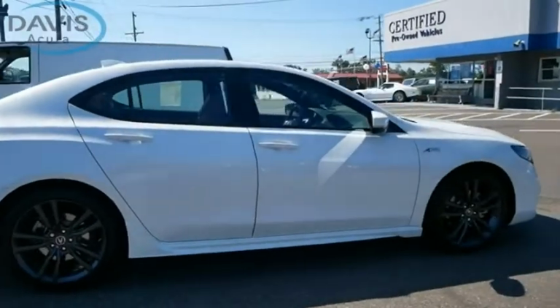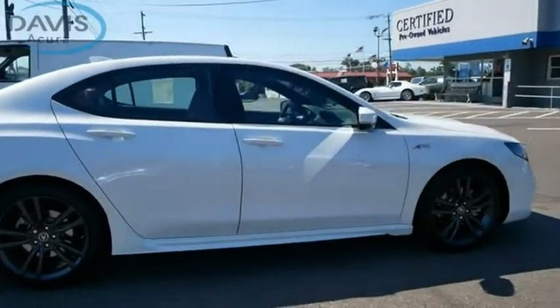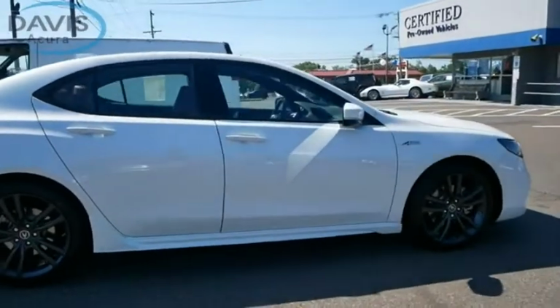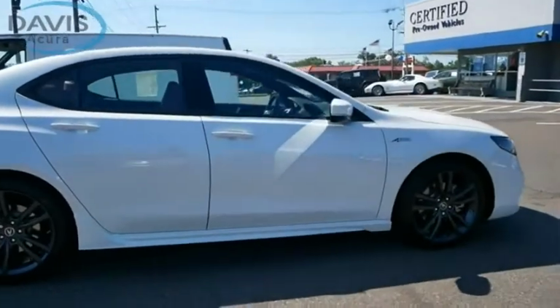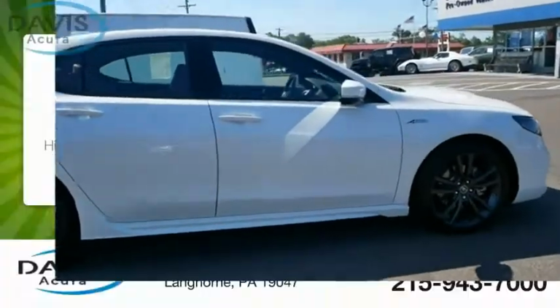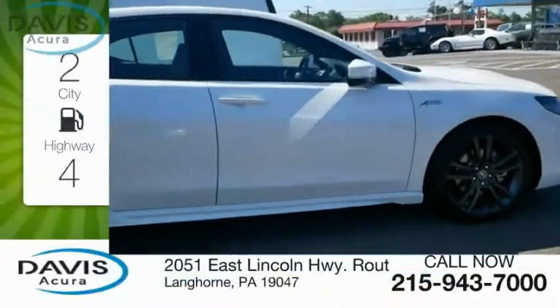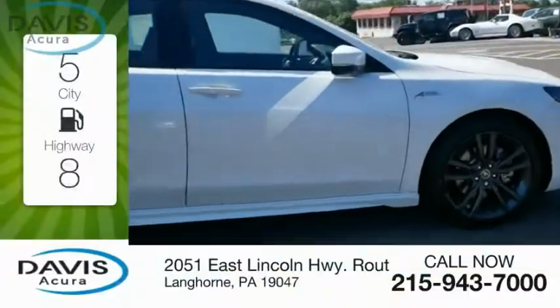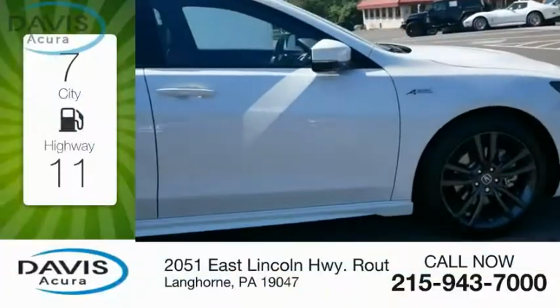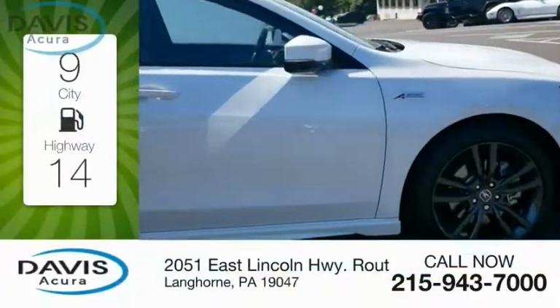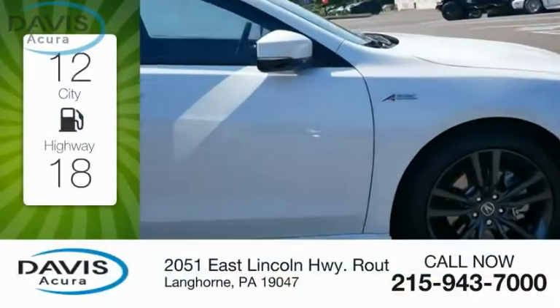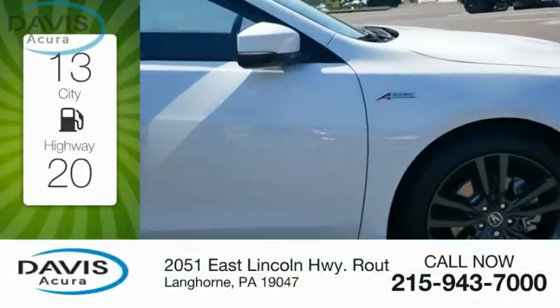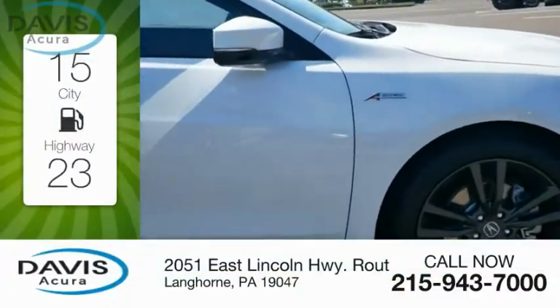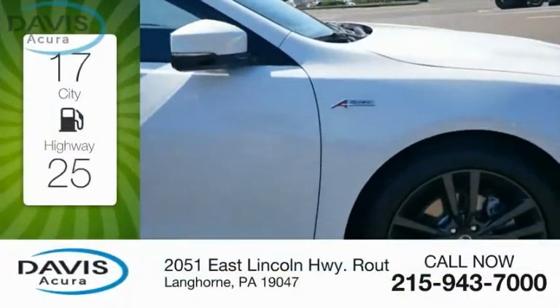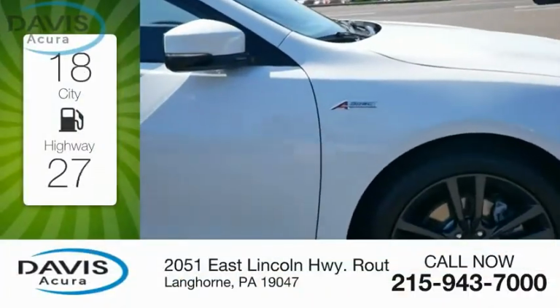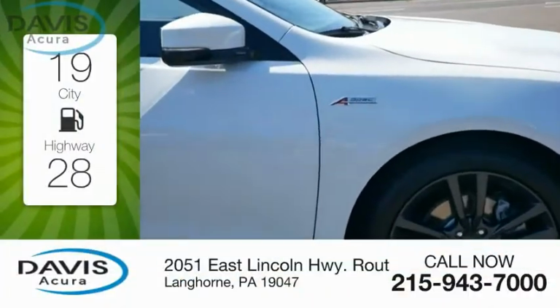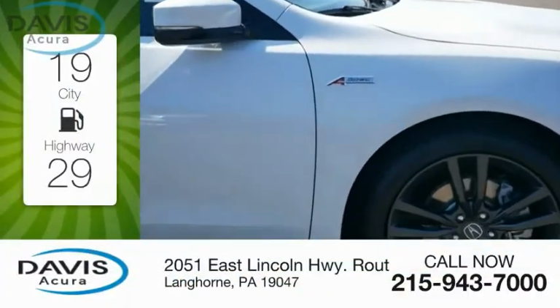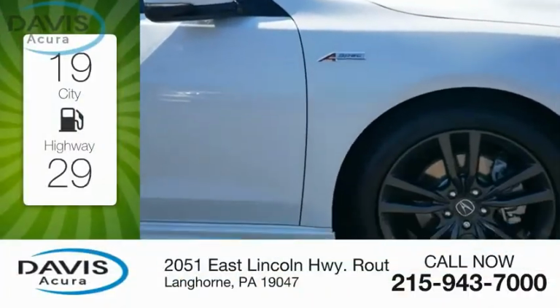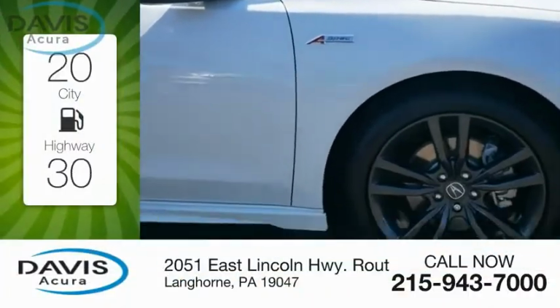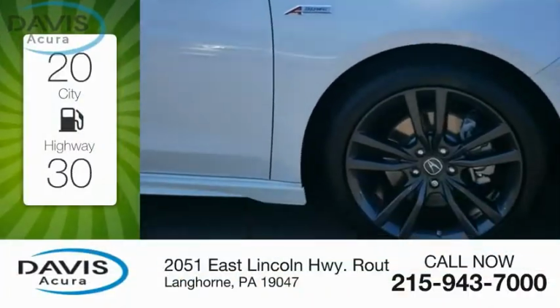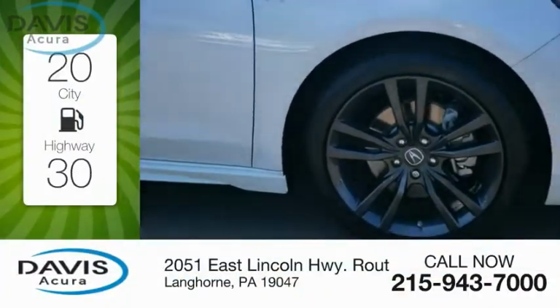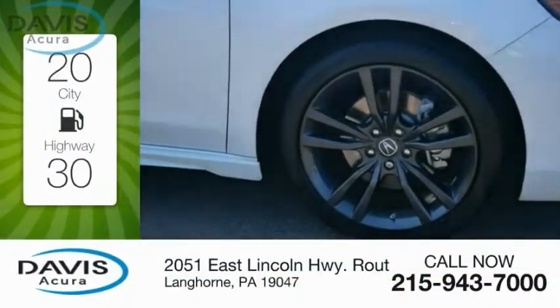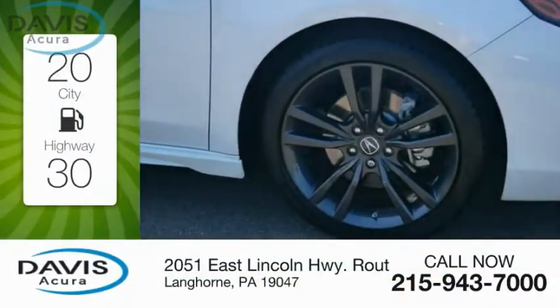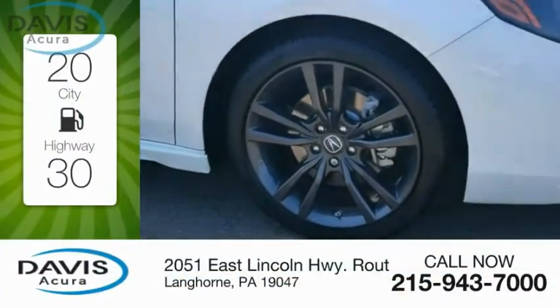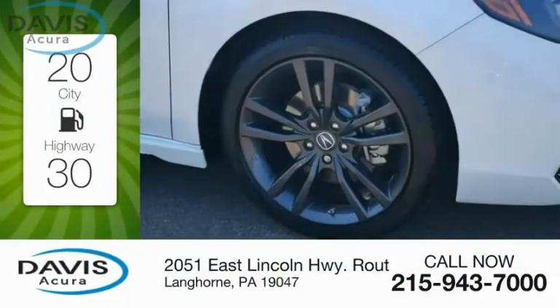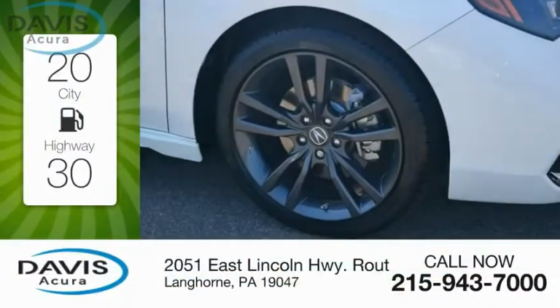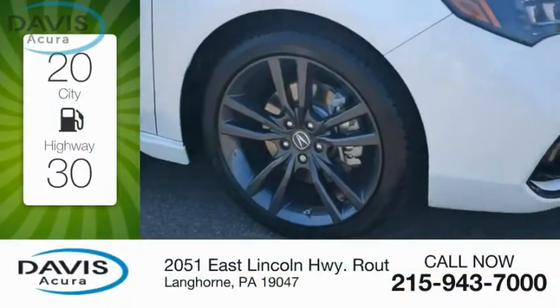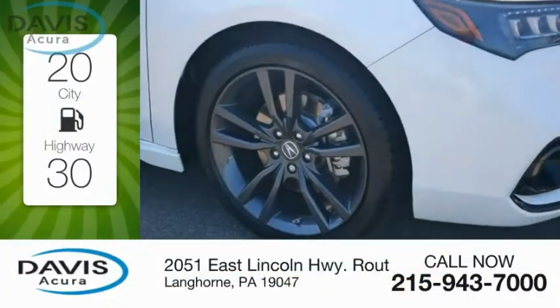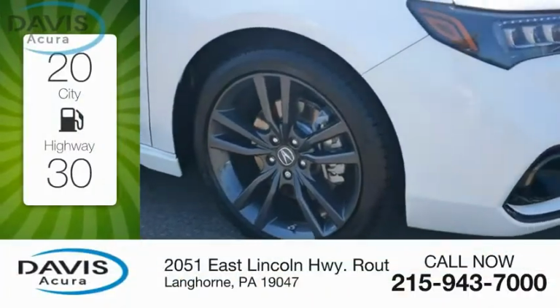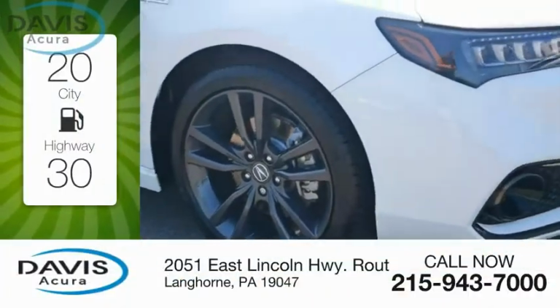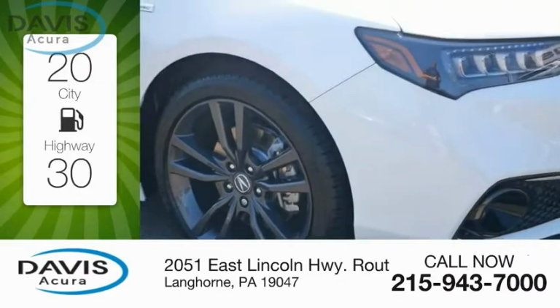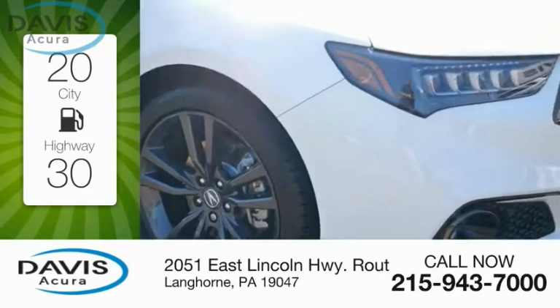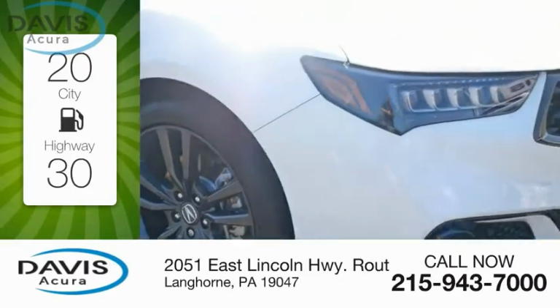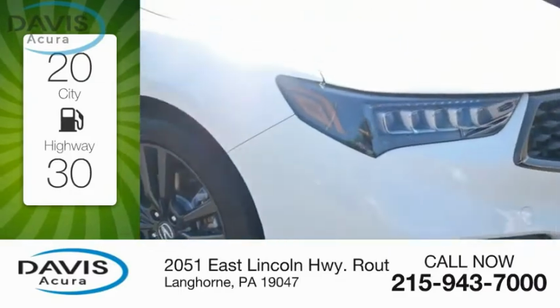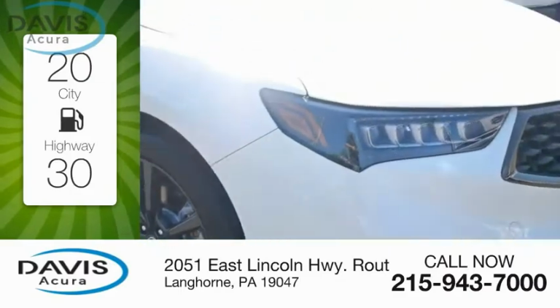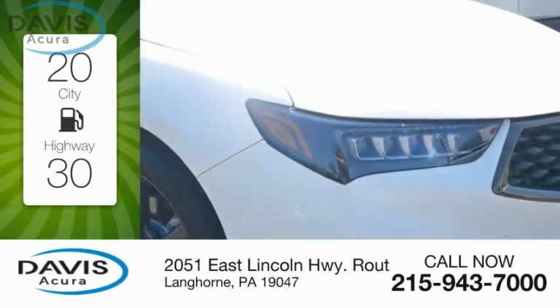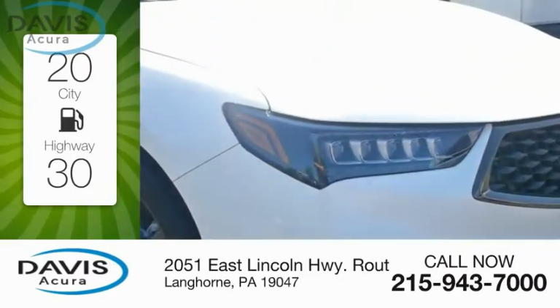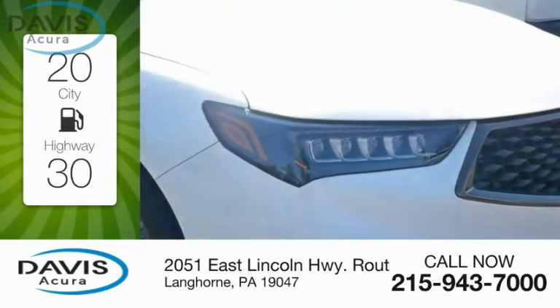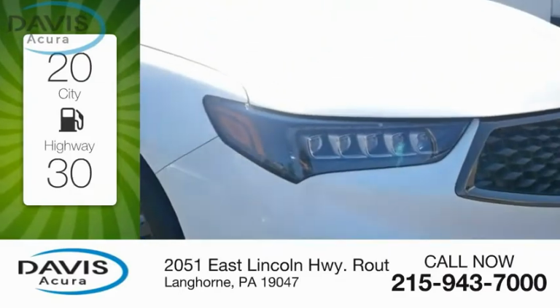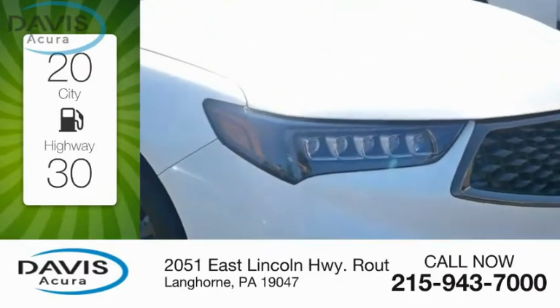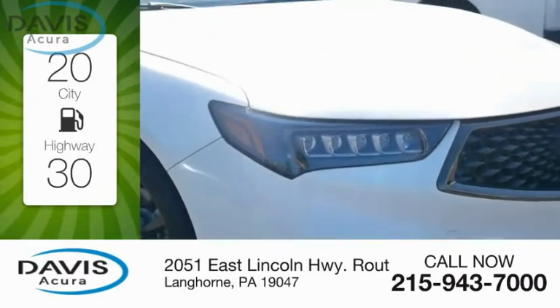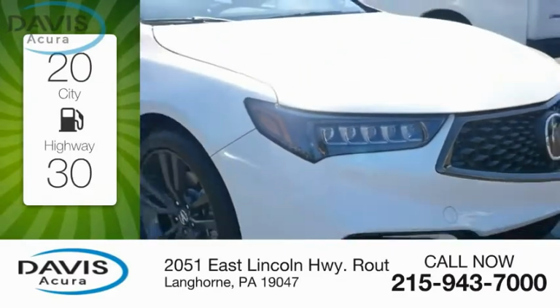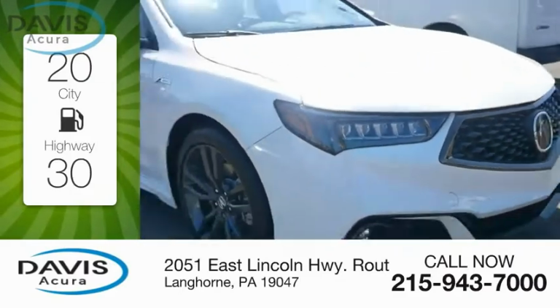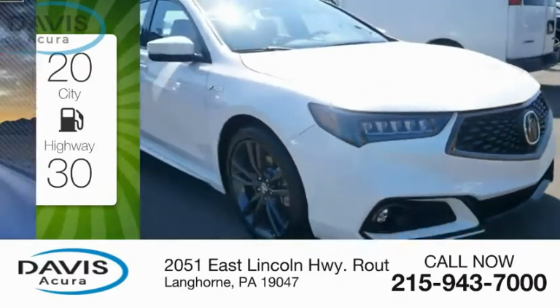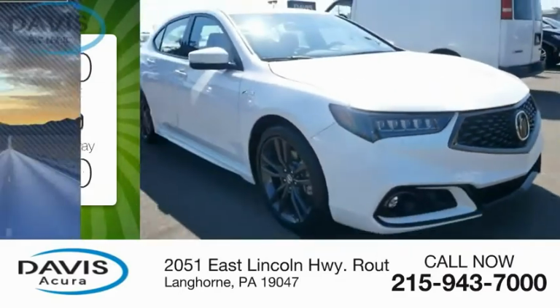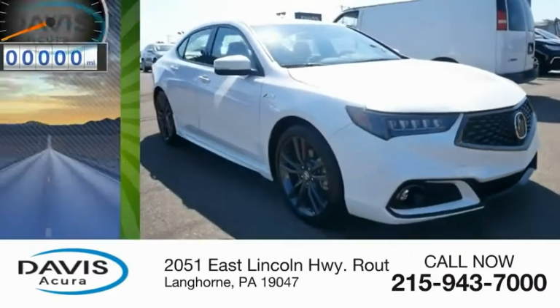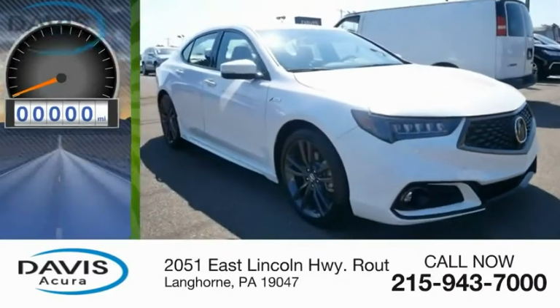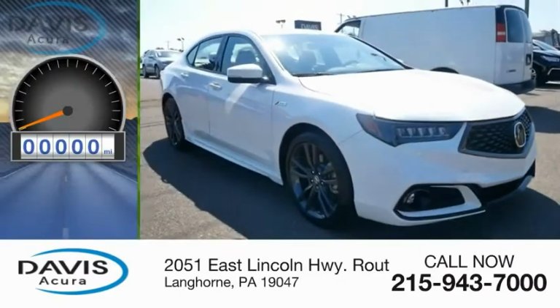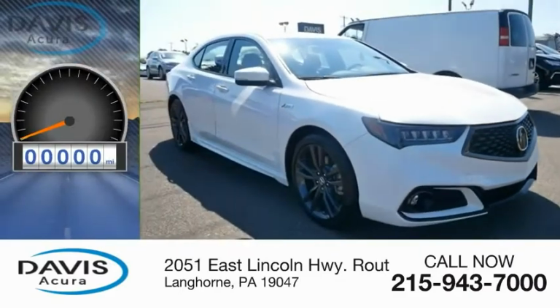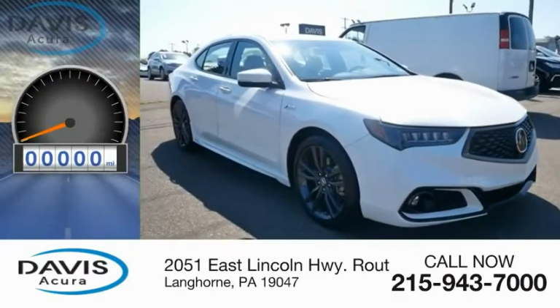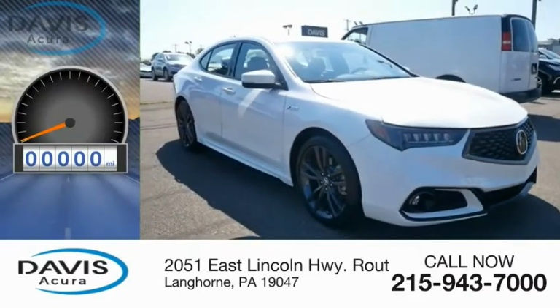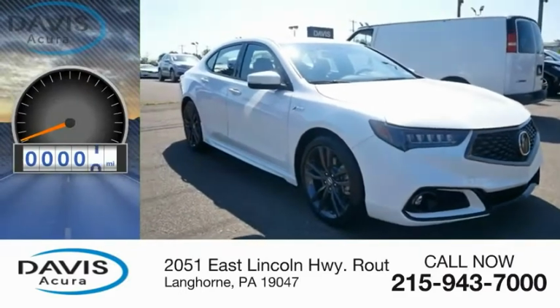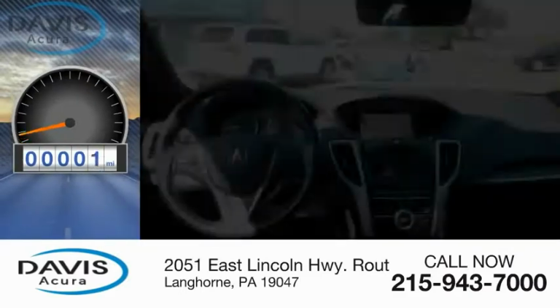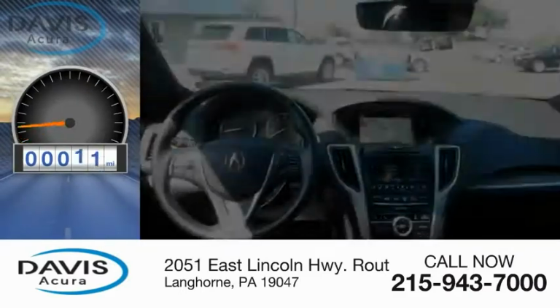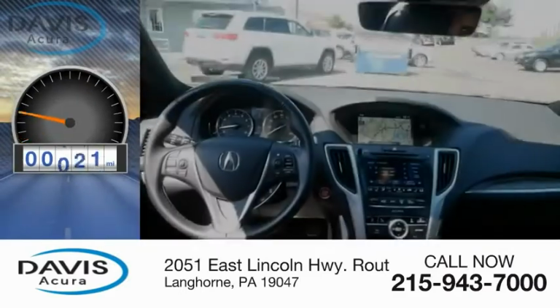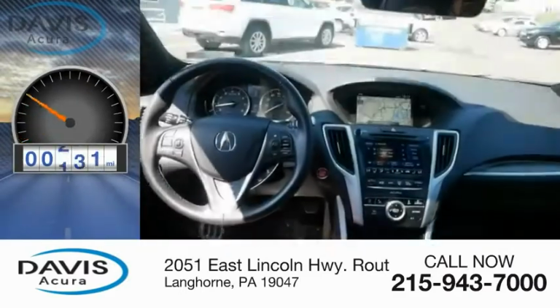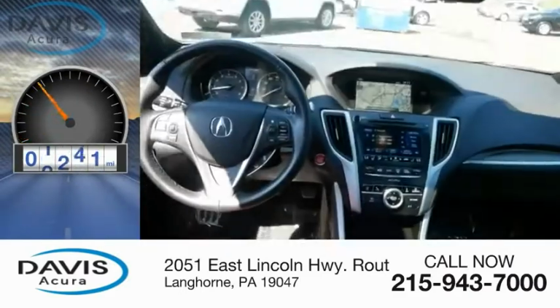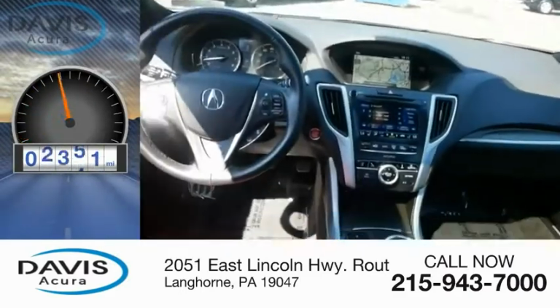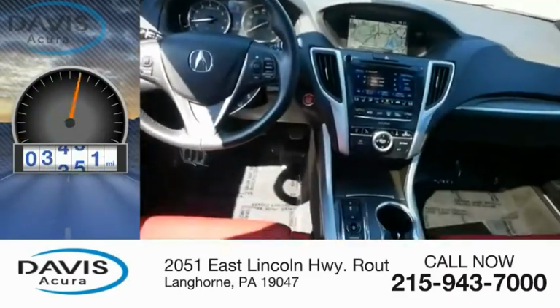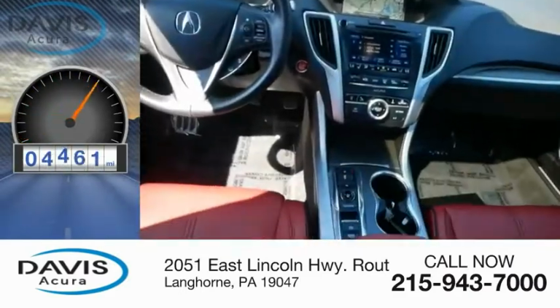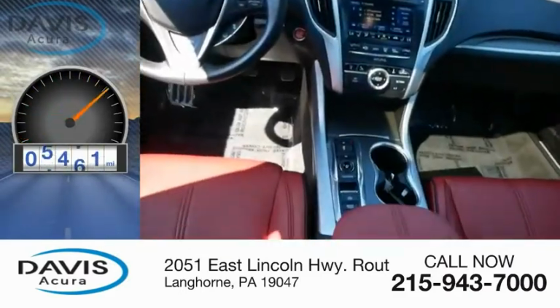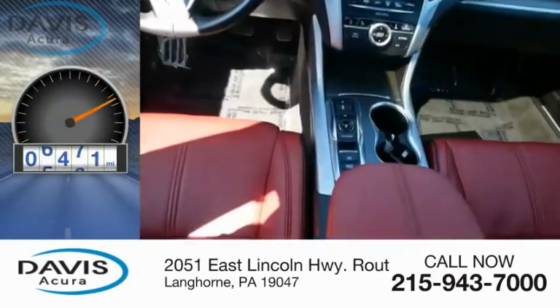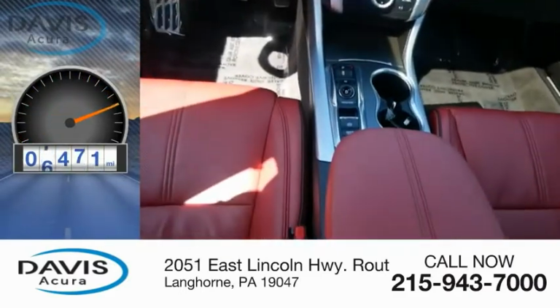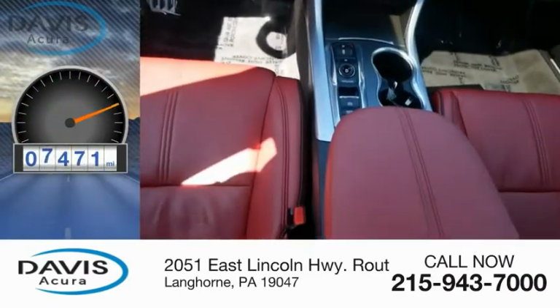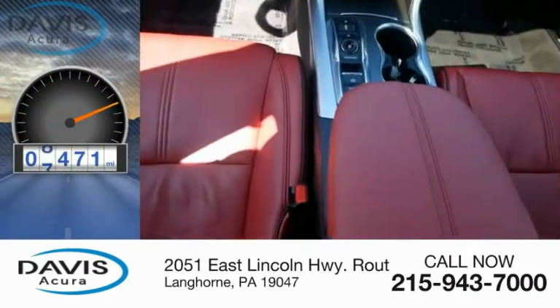Great fuel efficiency saves you money by requiring fewer trips to the gas station. This vehicle has less than 10,000 miles.